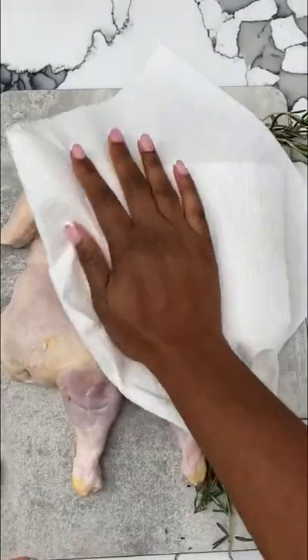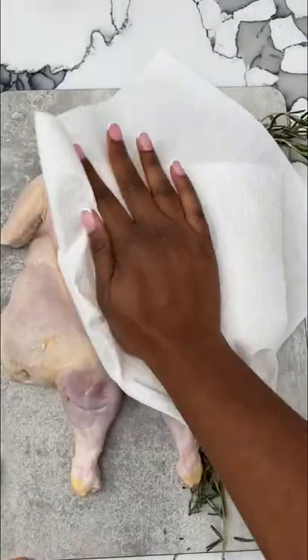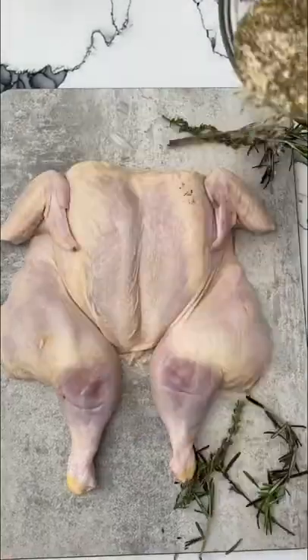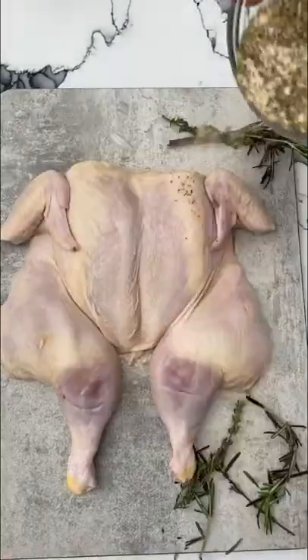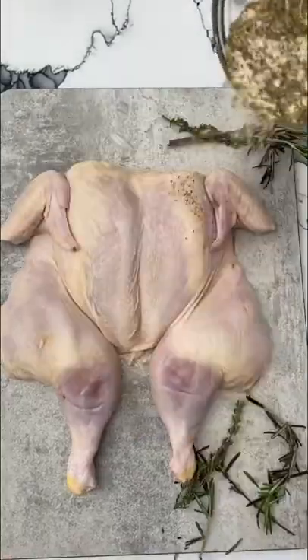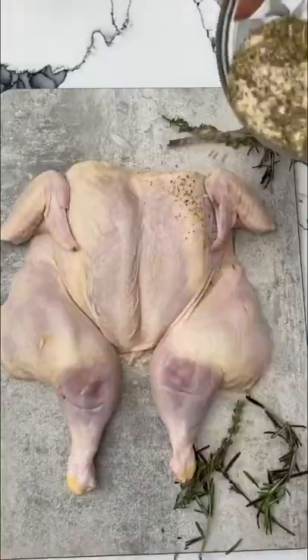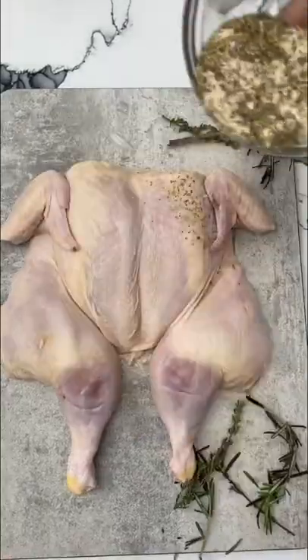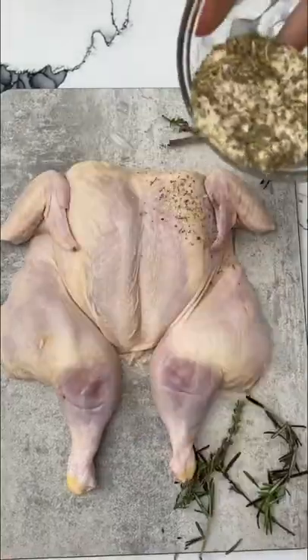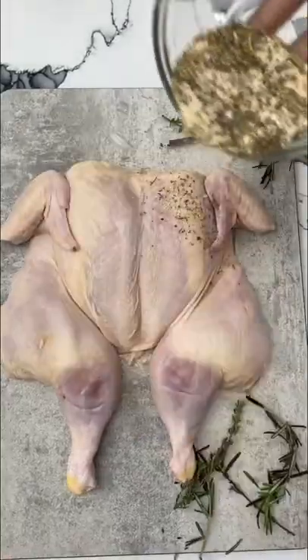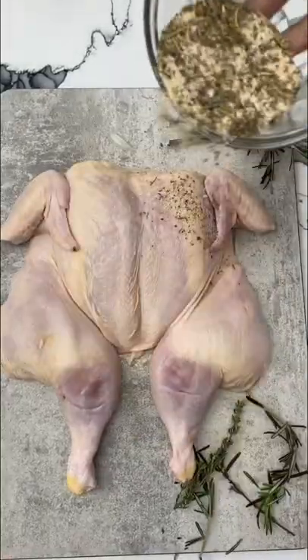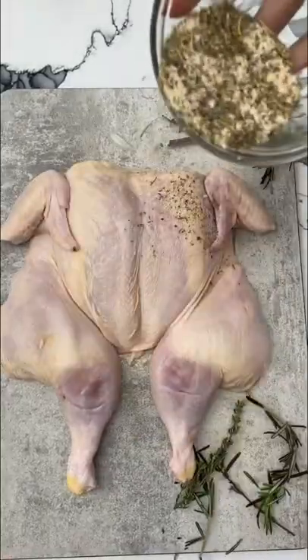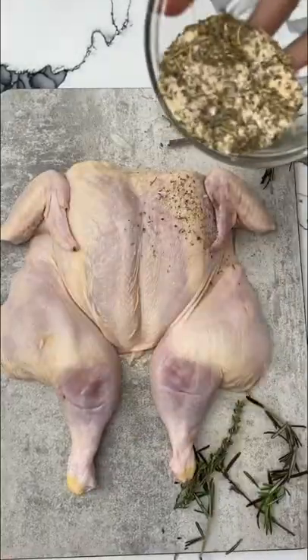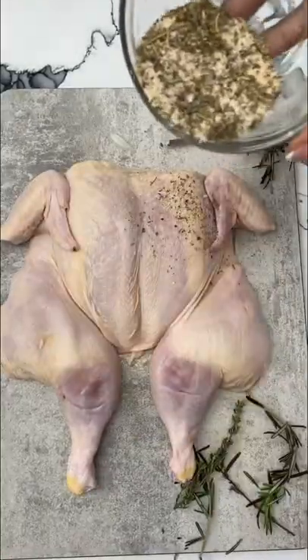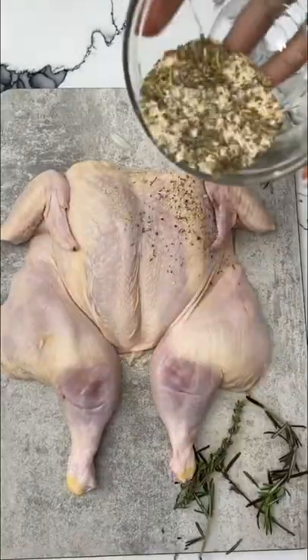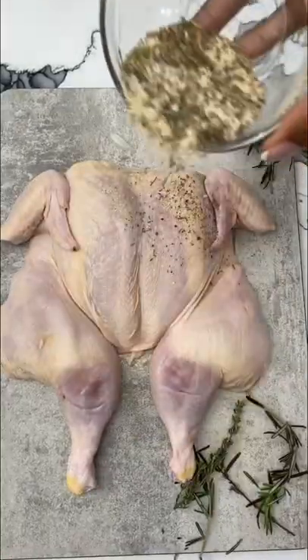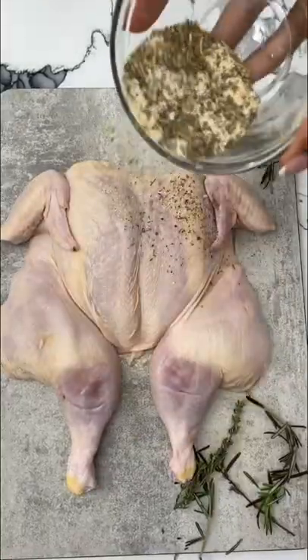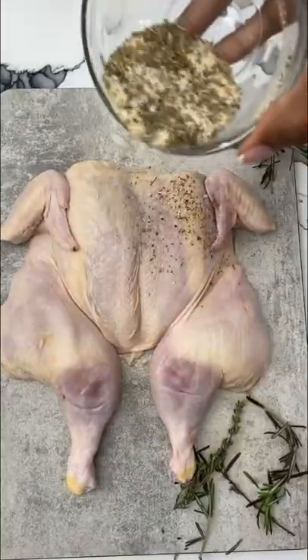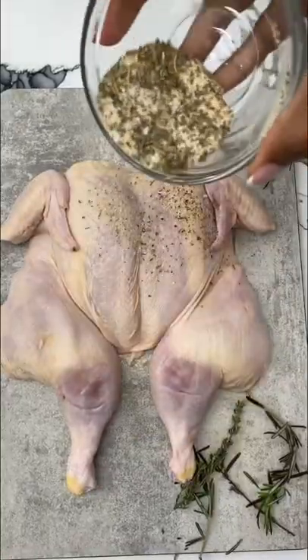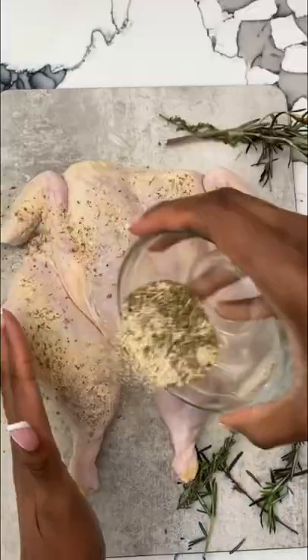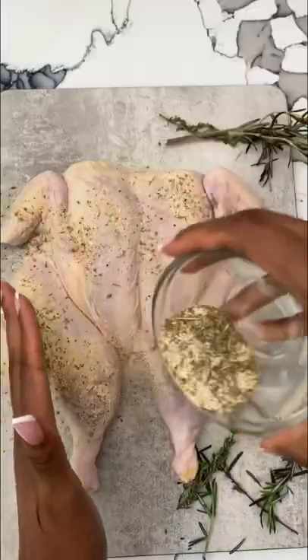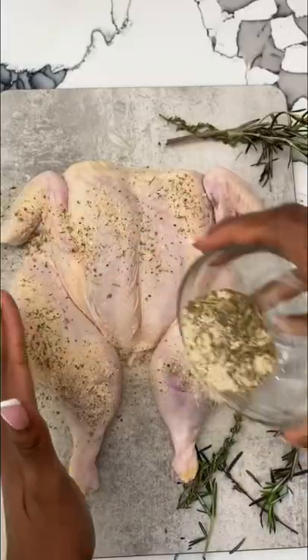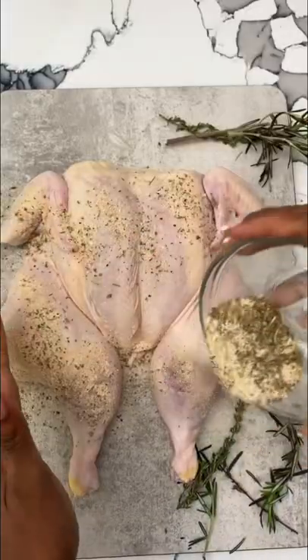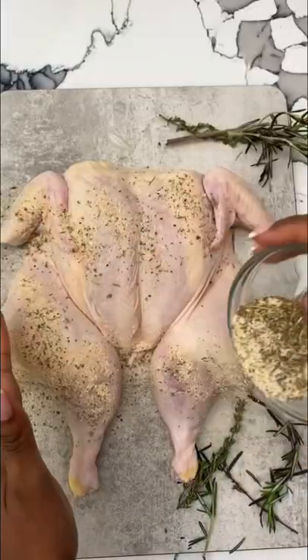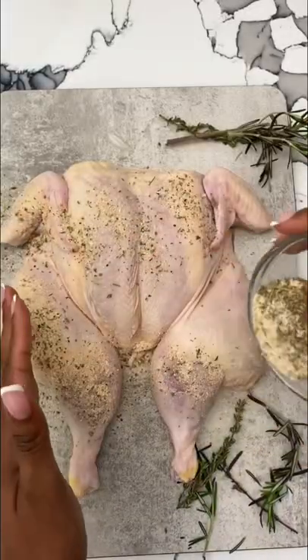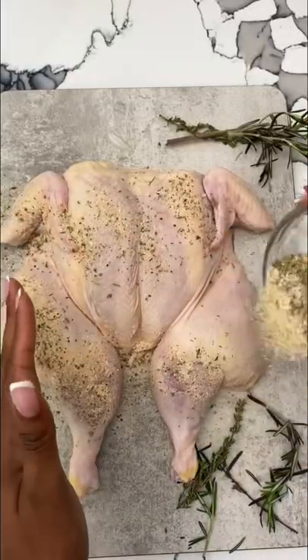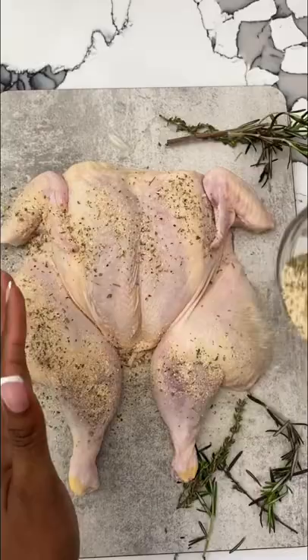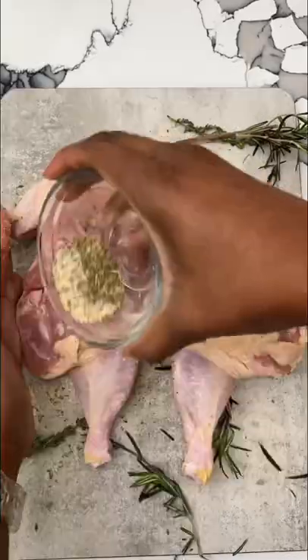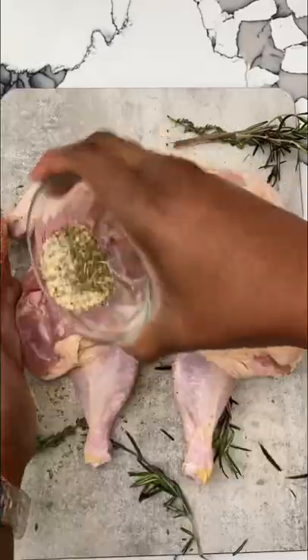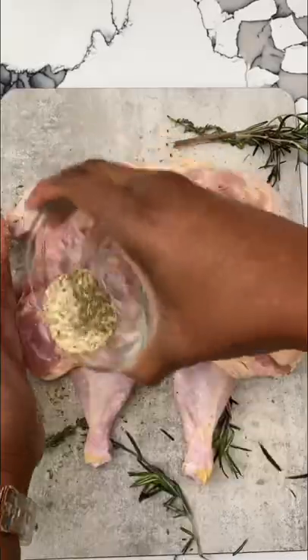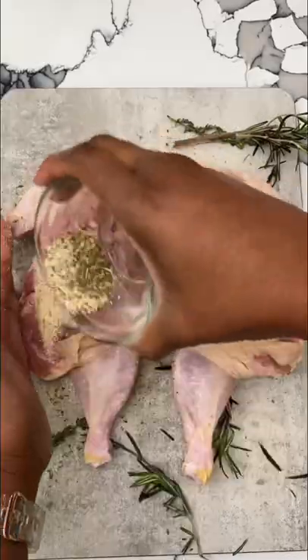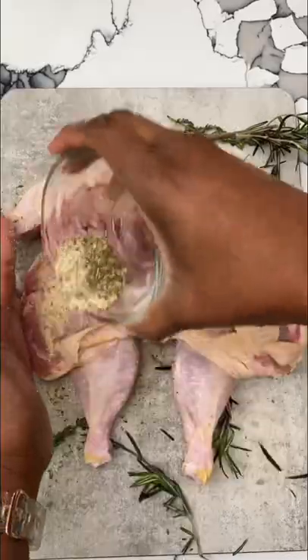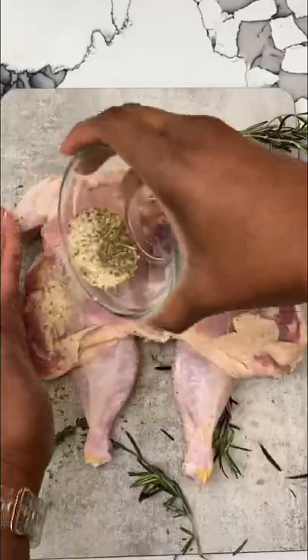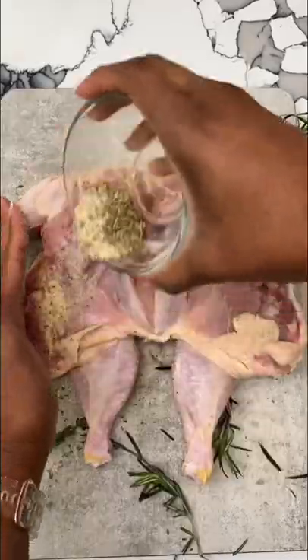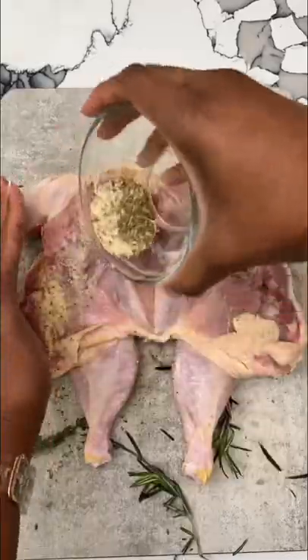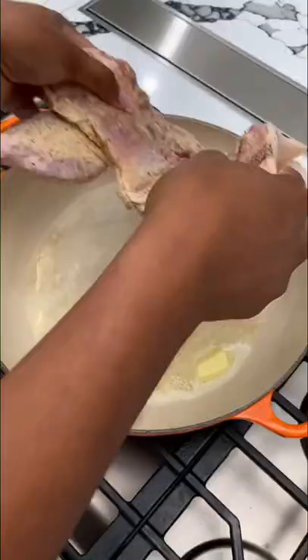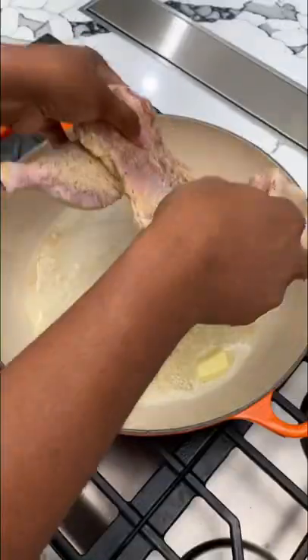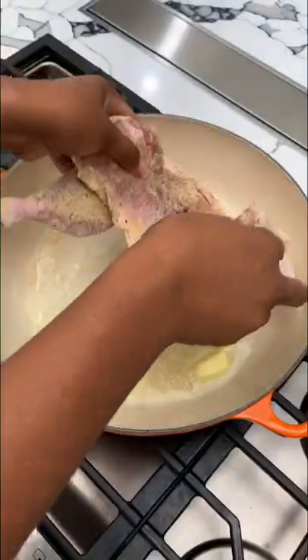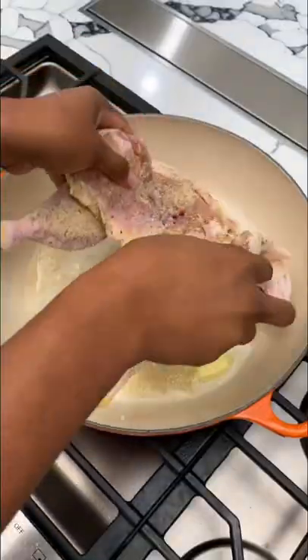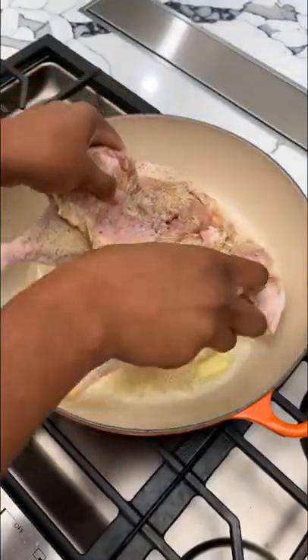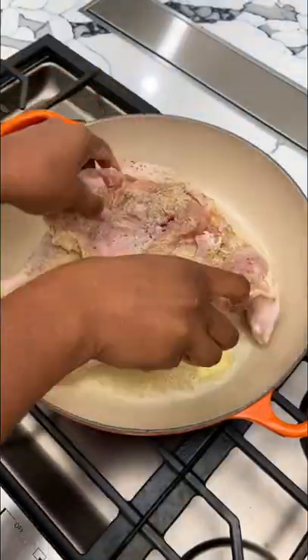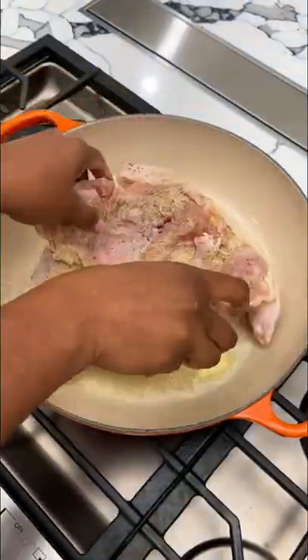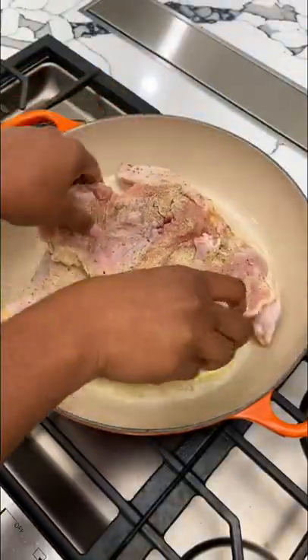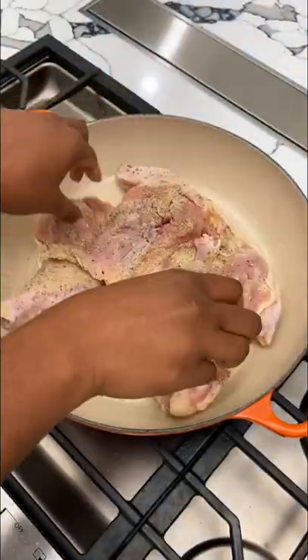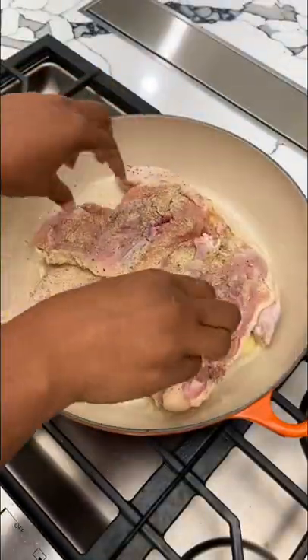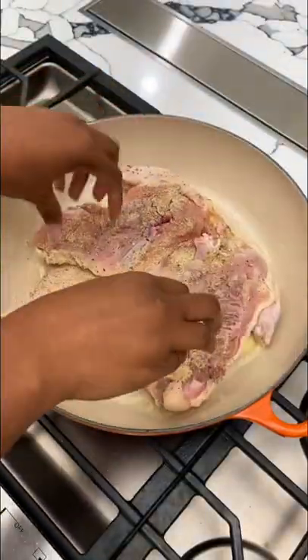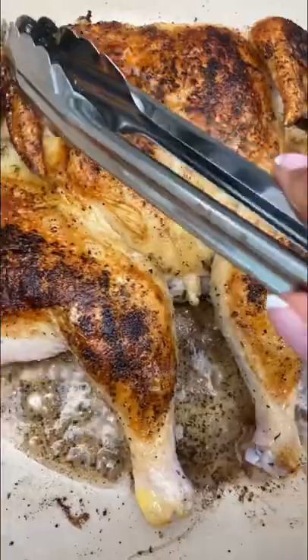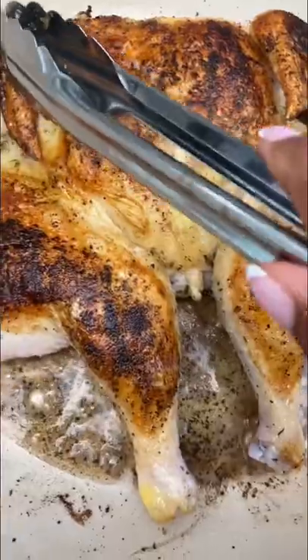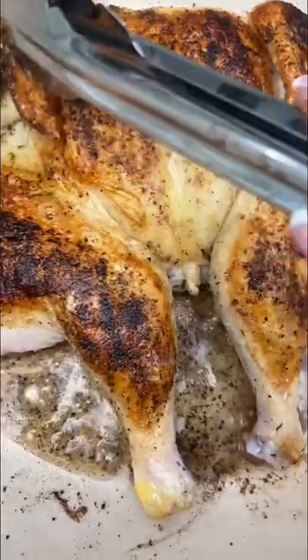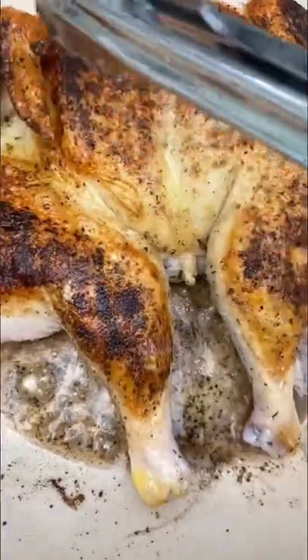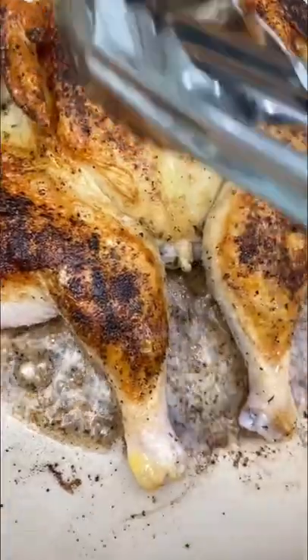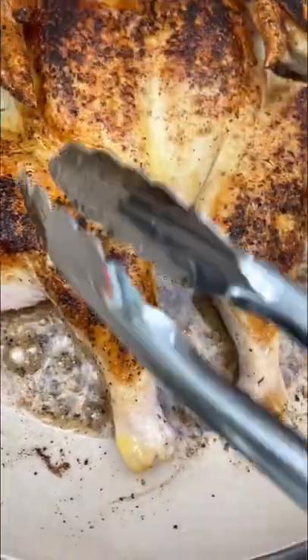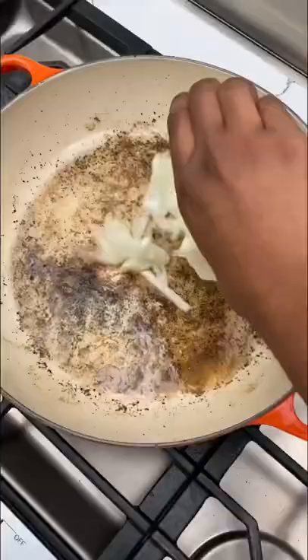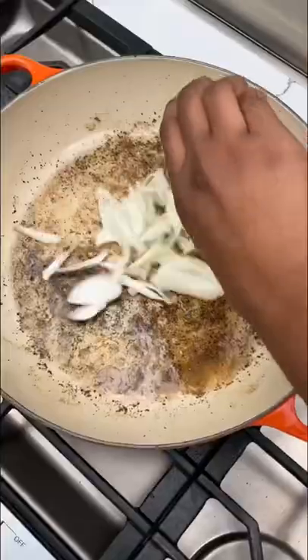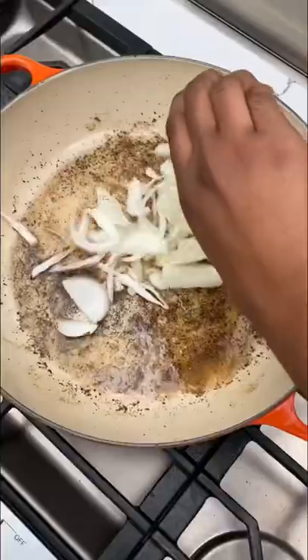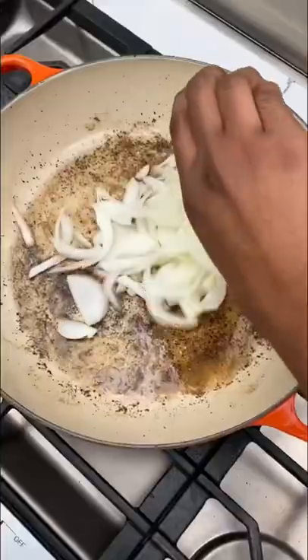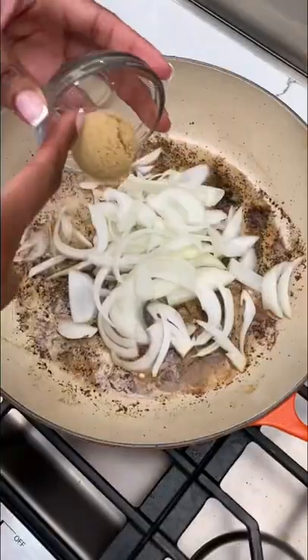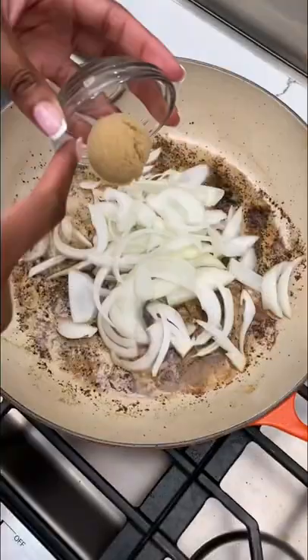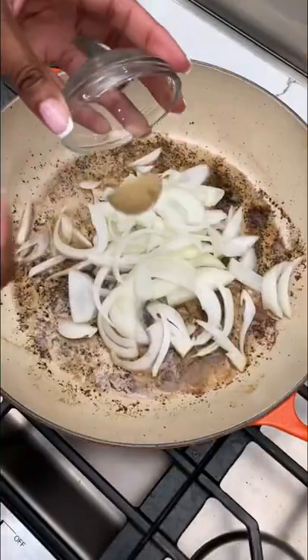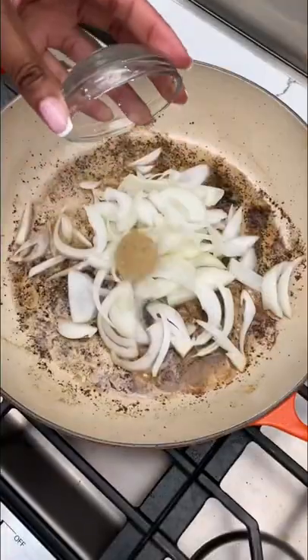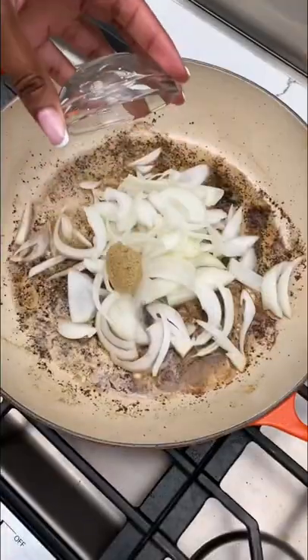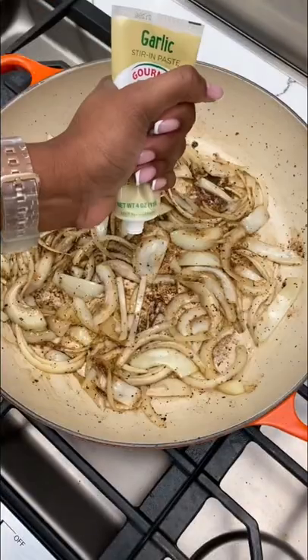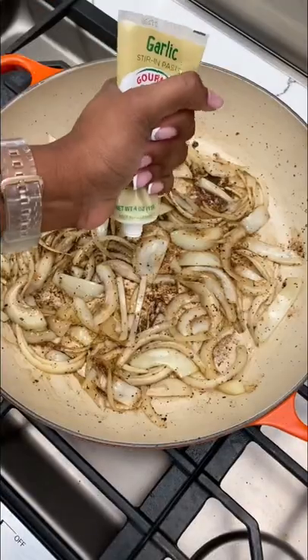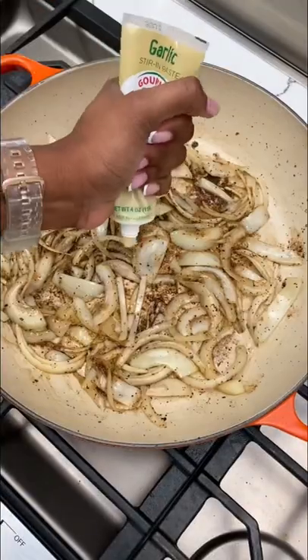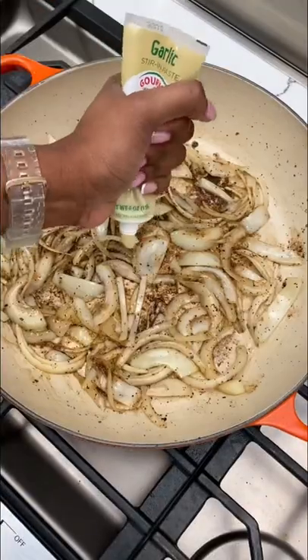We're going to start with a whole spatchcocked chicken and season it up with our blend on both sides, and then sear it off in some butter and olive oil.